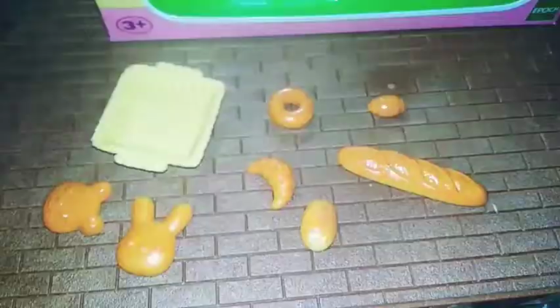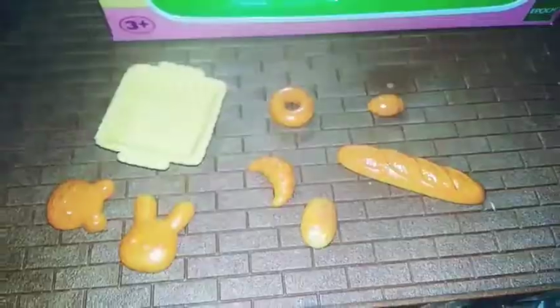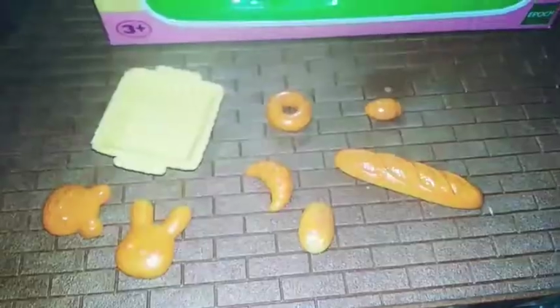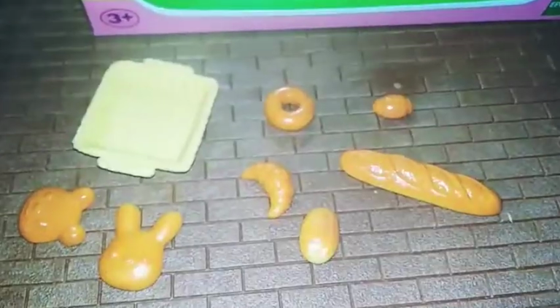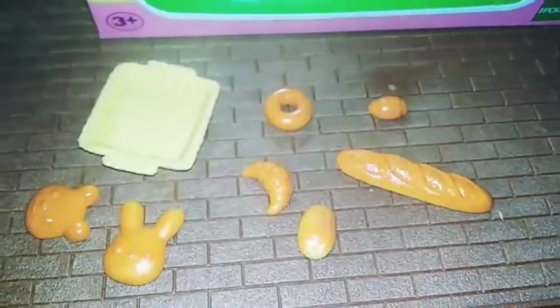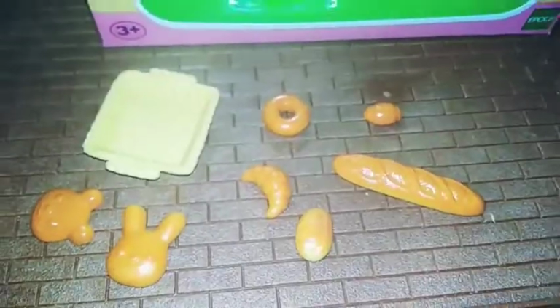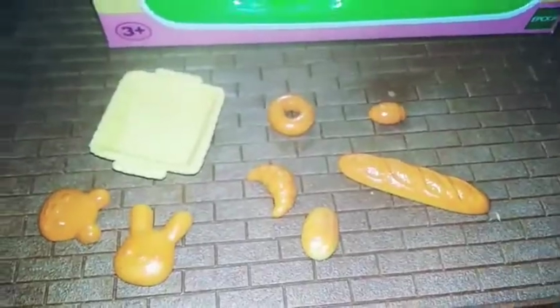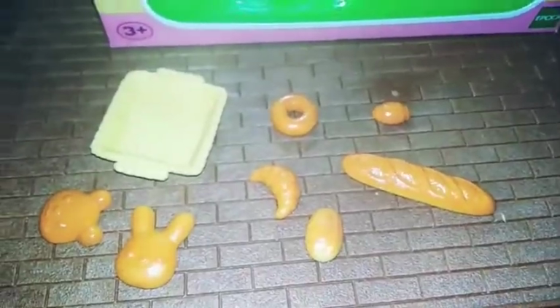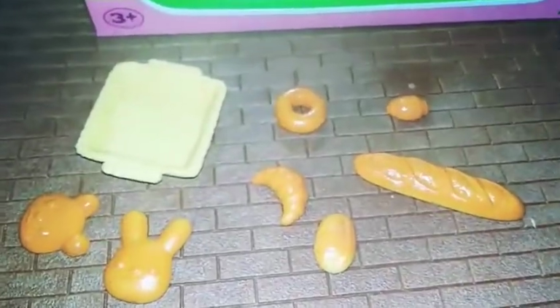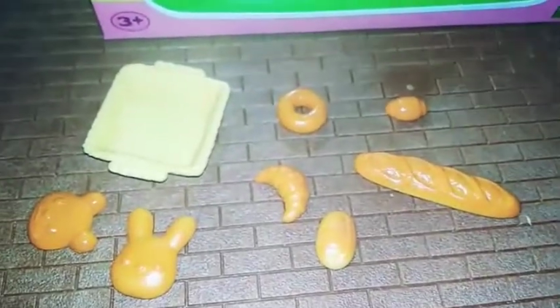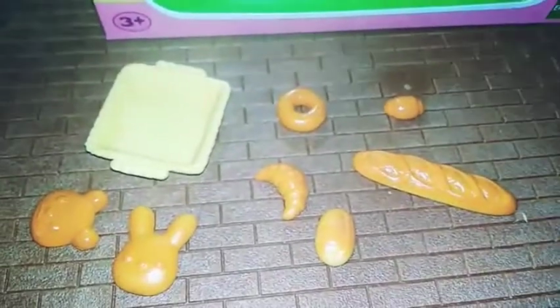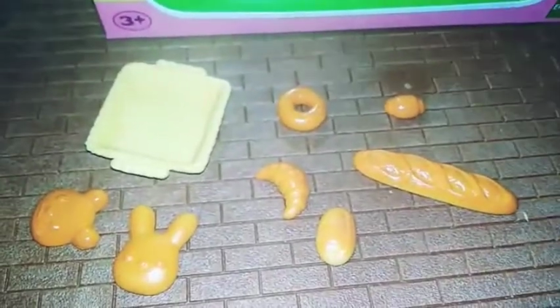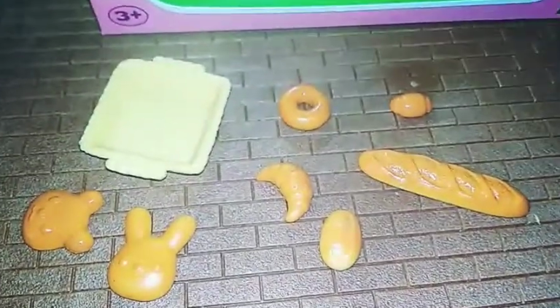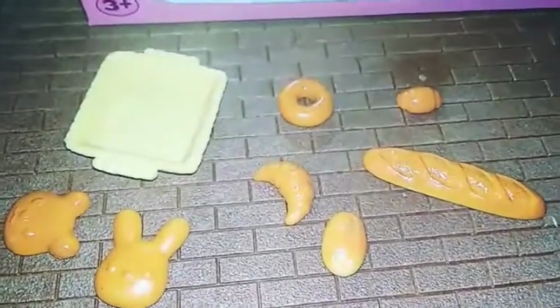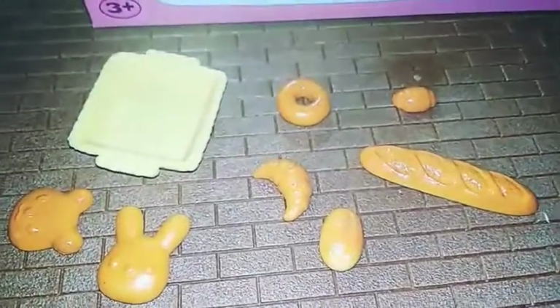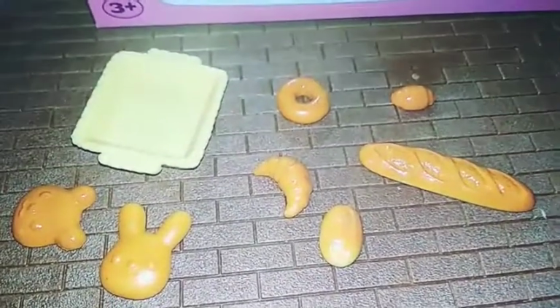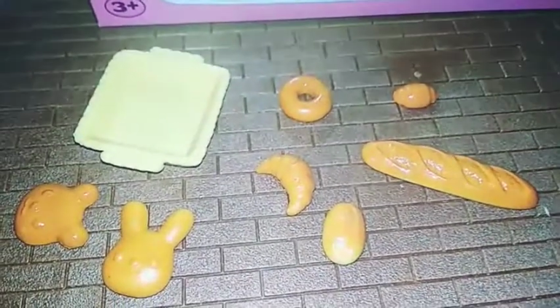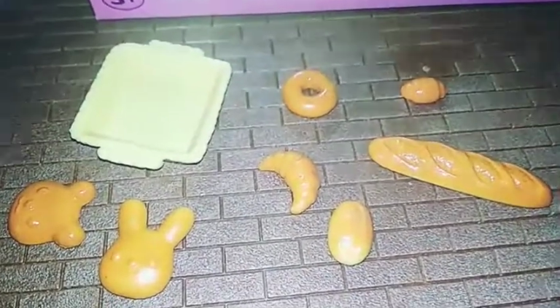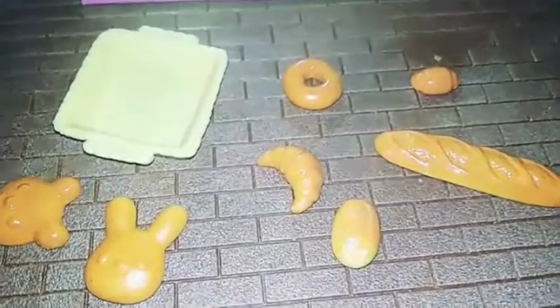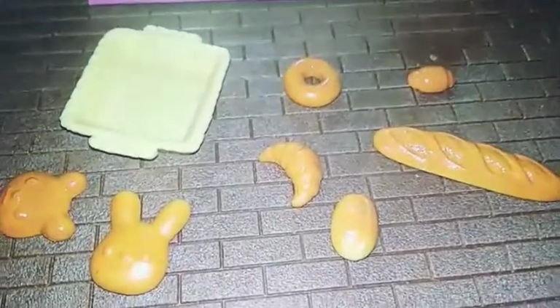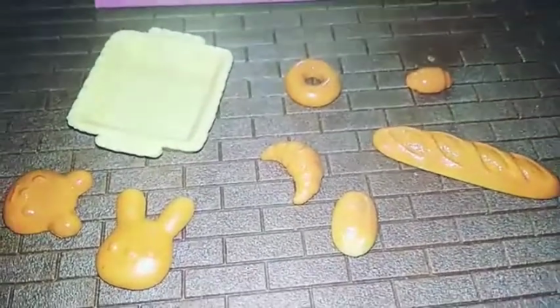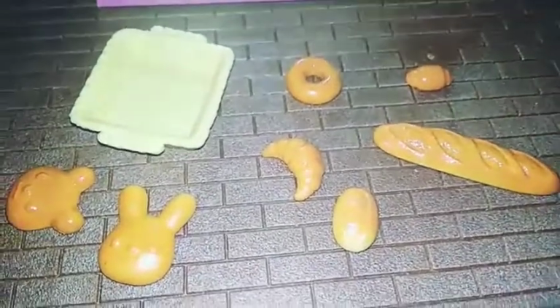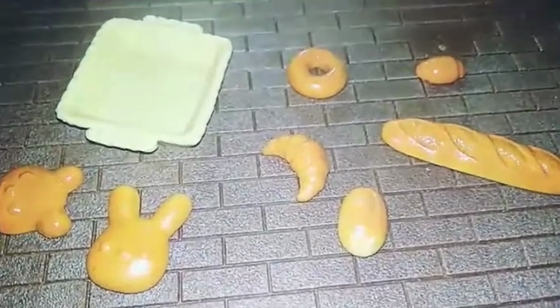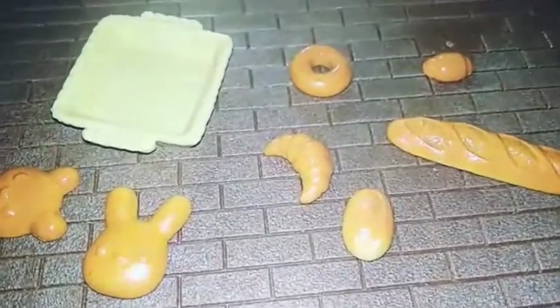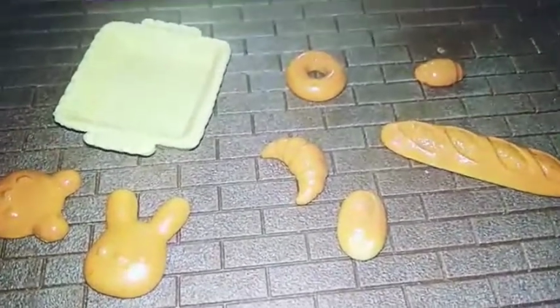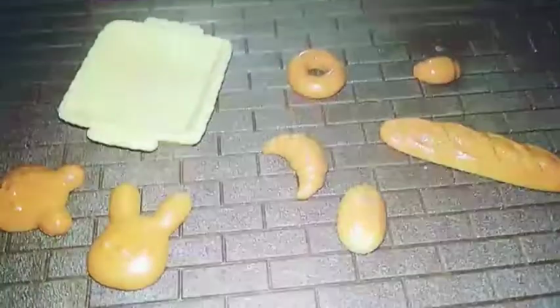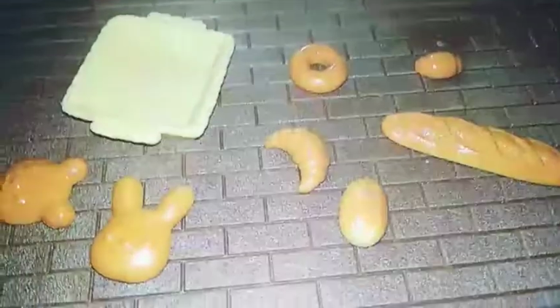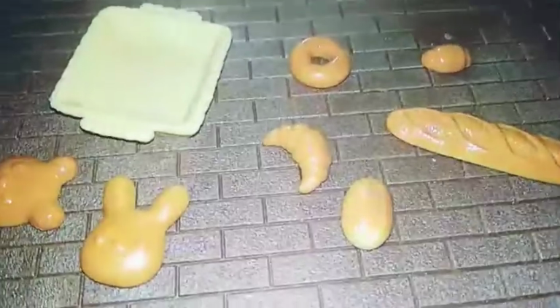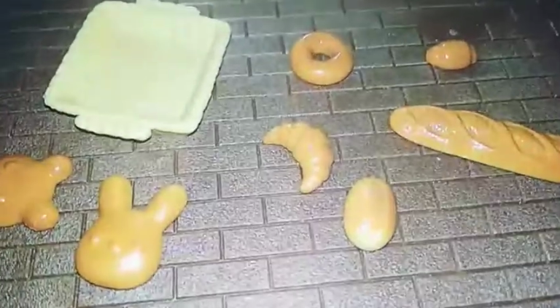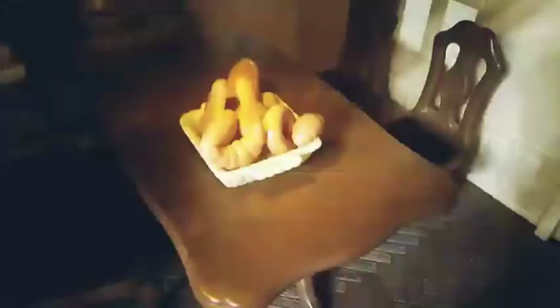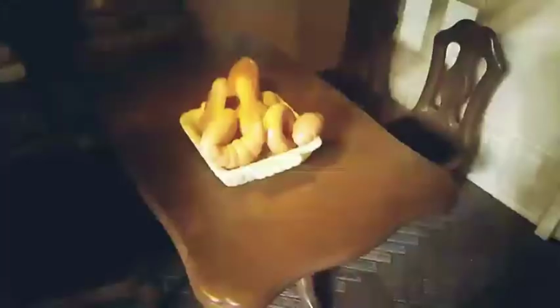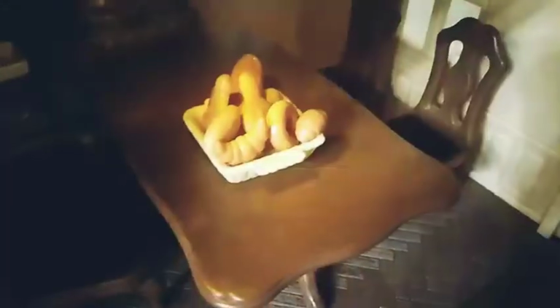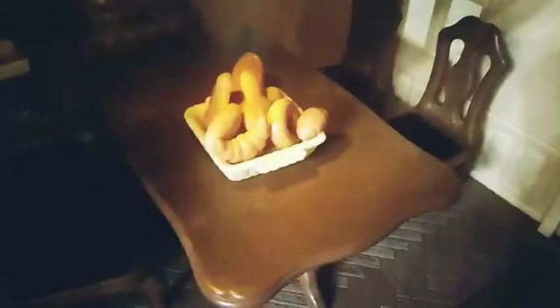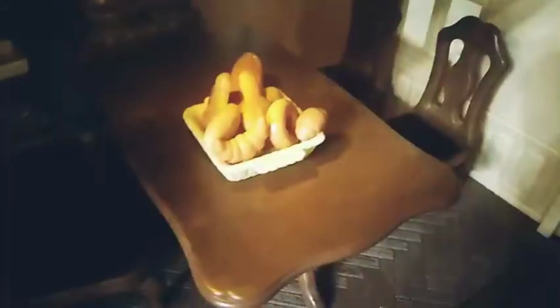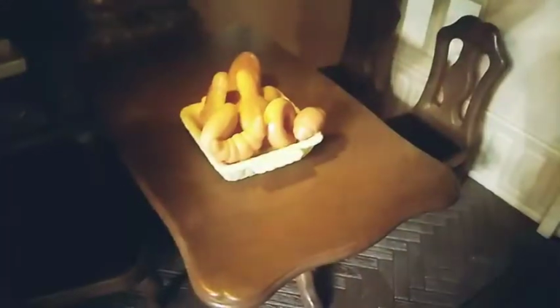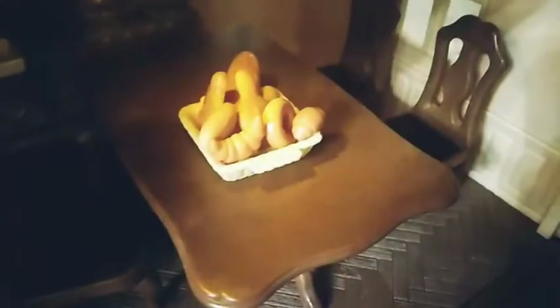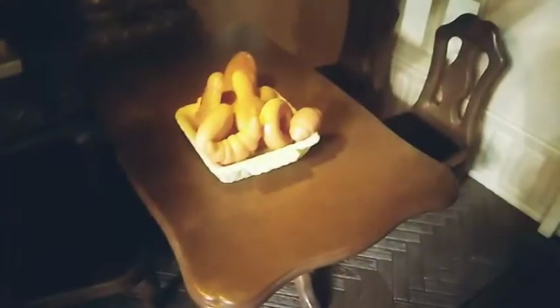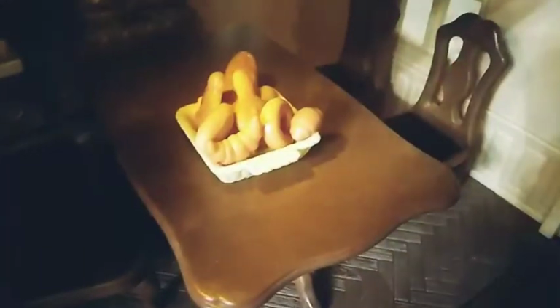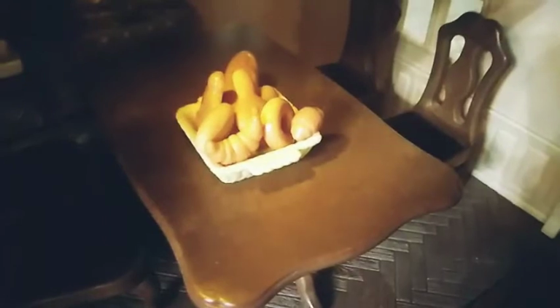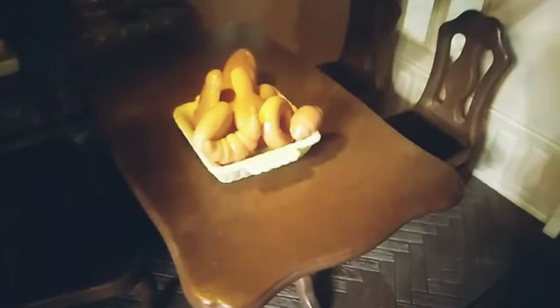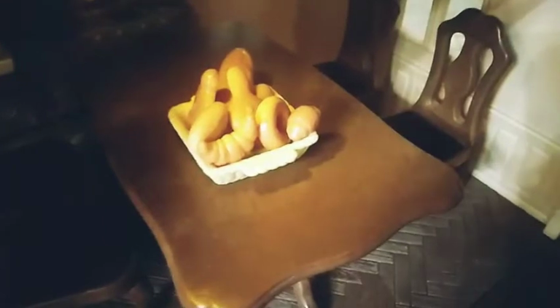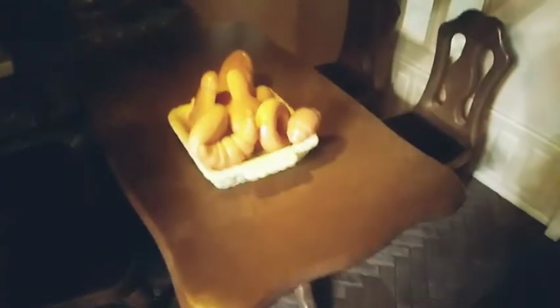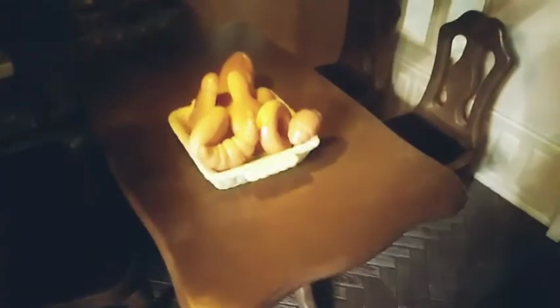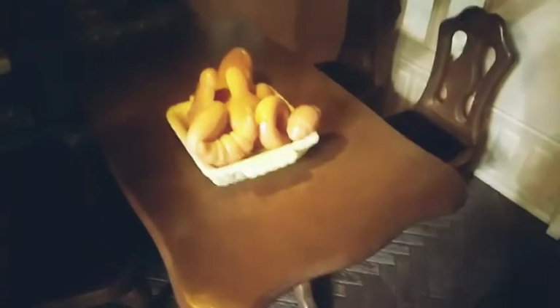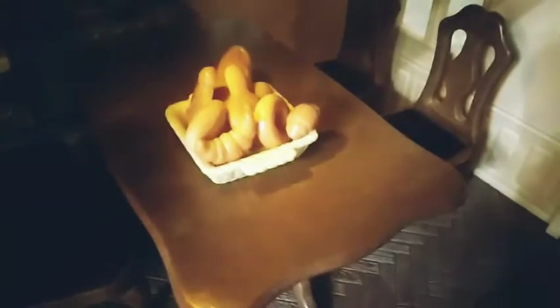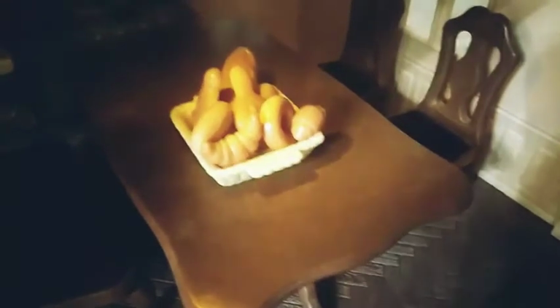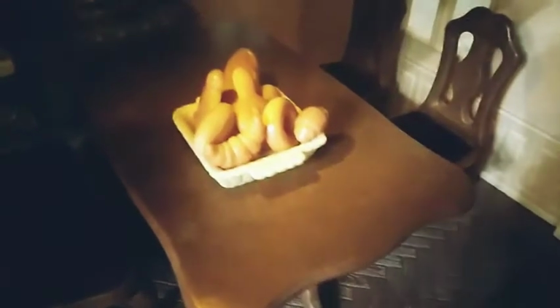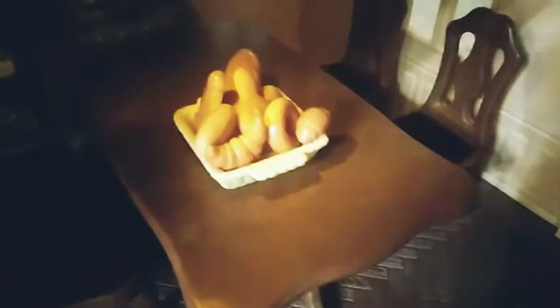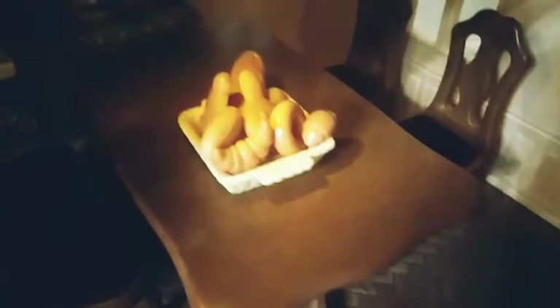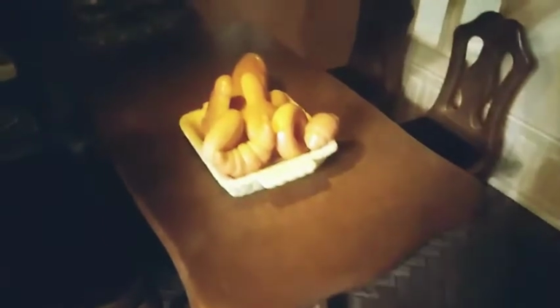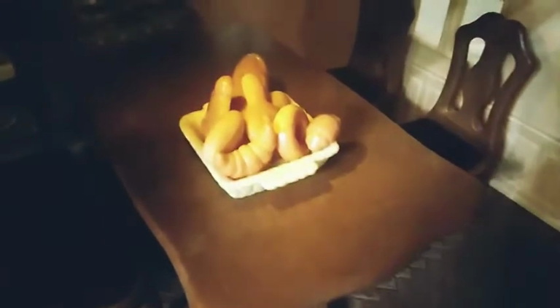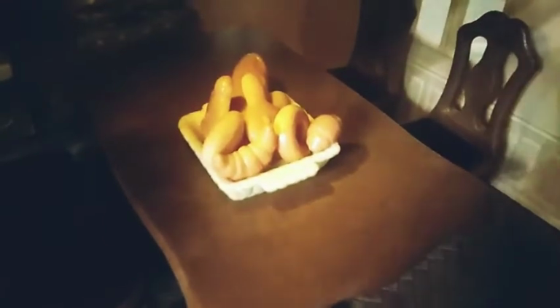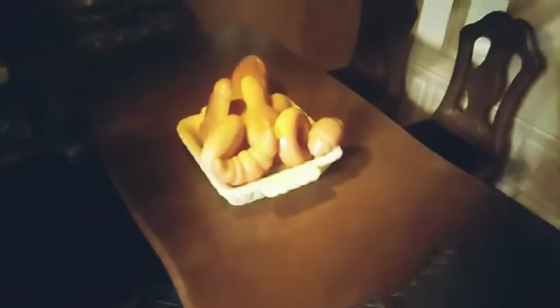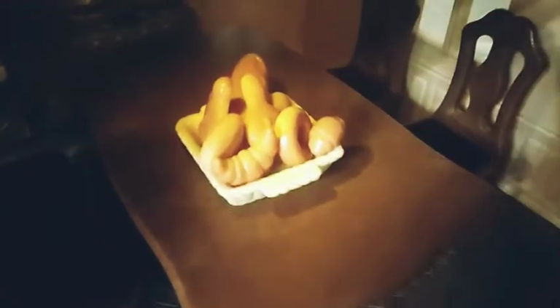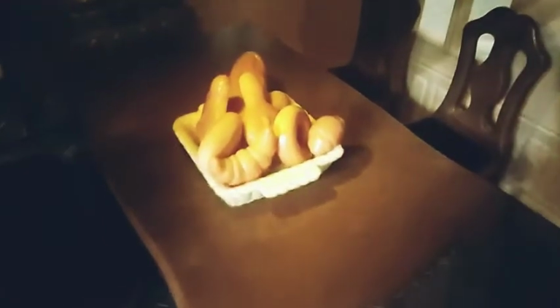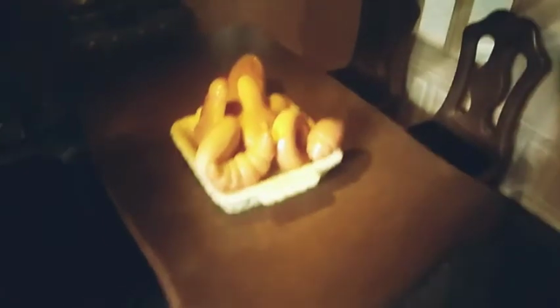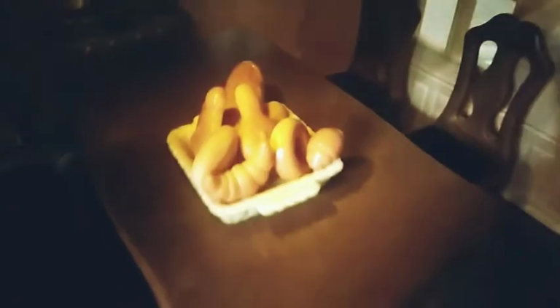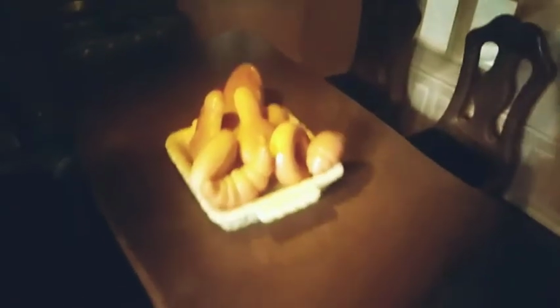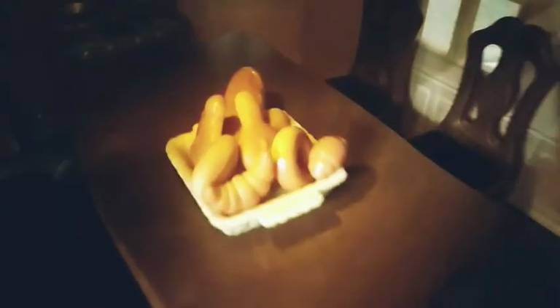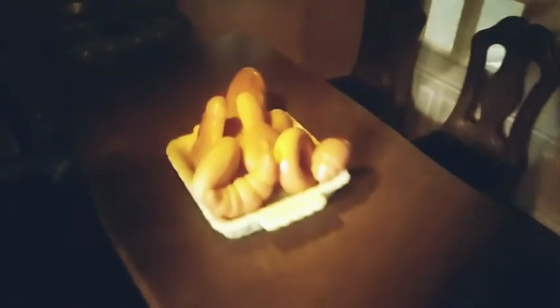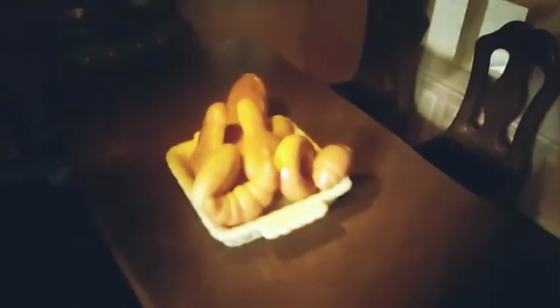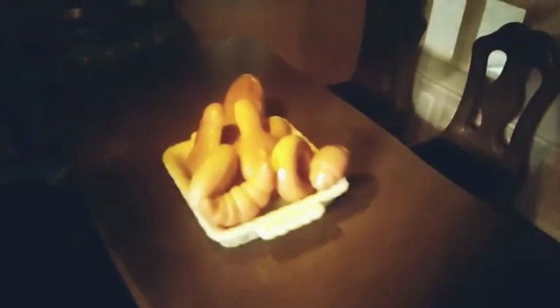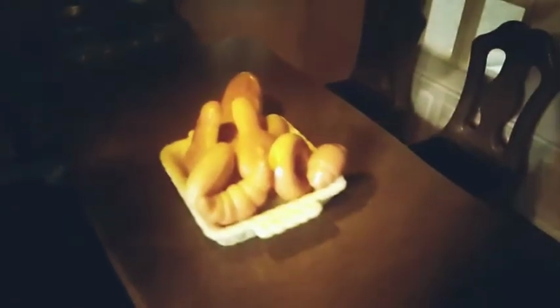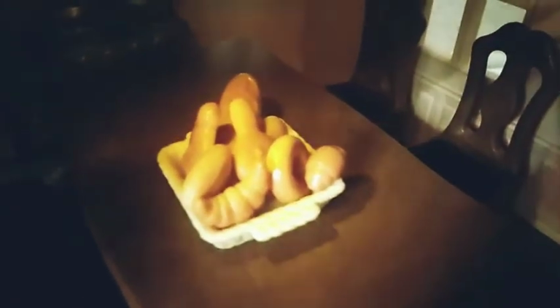We got all the yummy buns, and the set looks like such a case on a table.